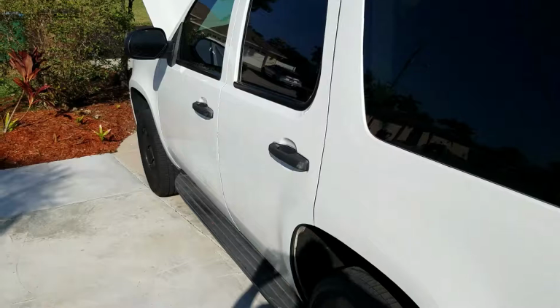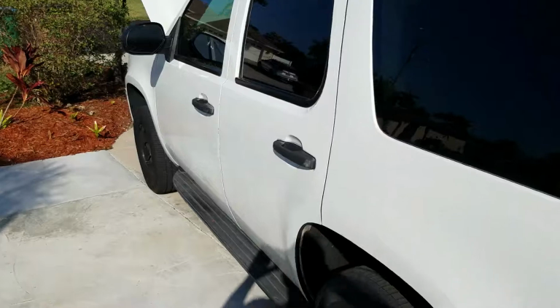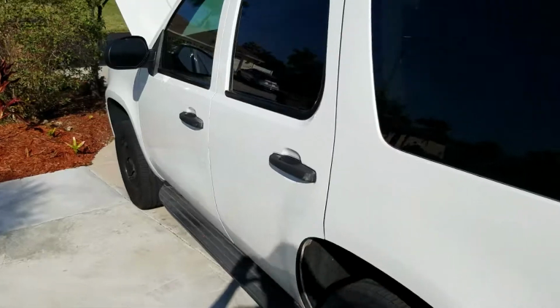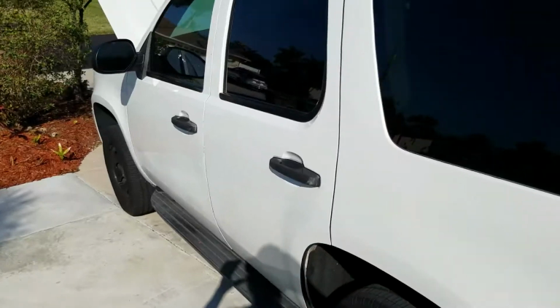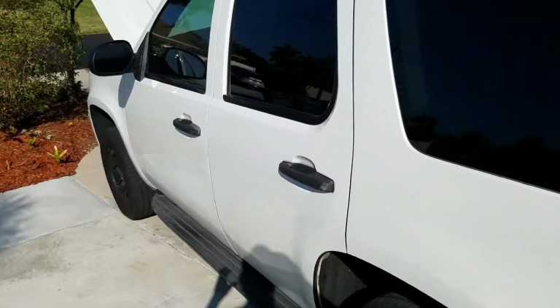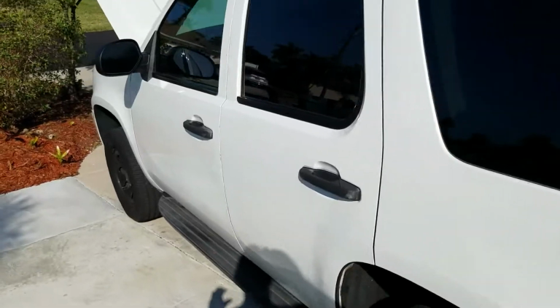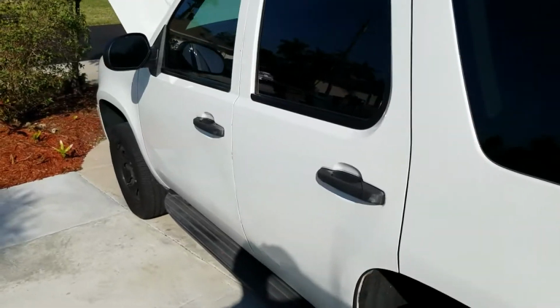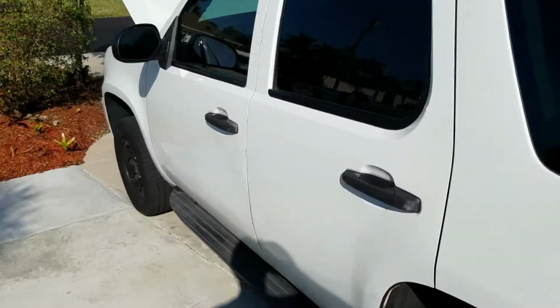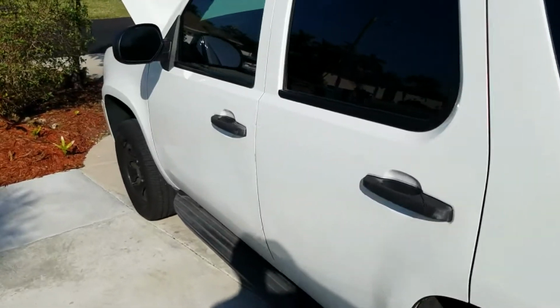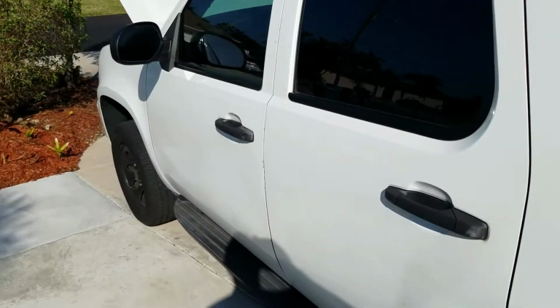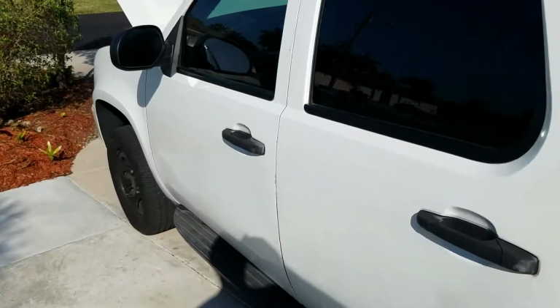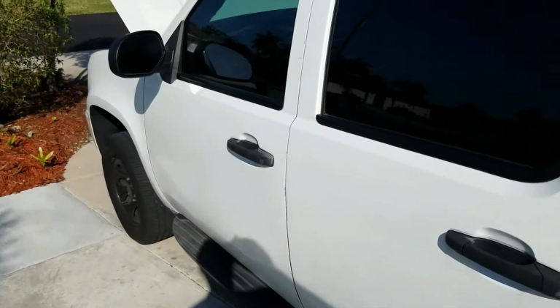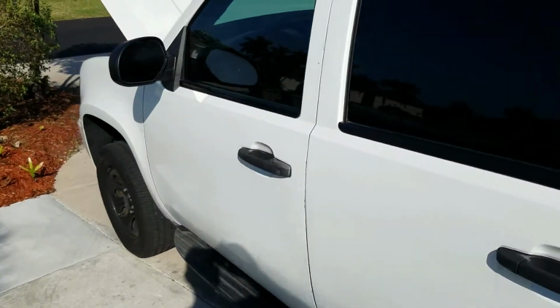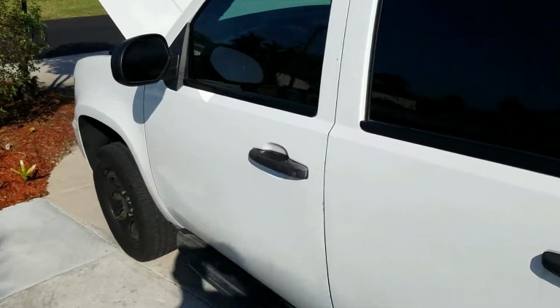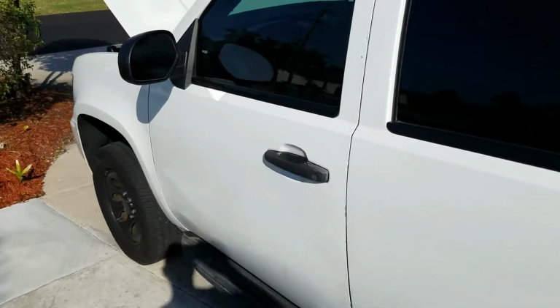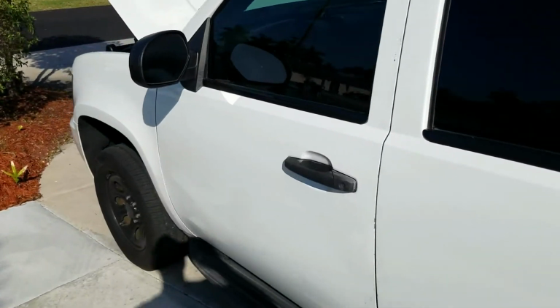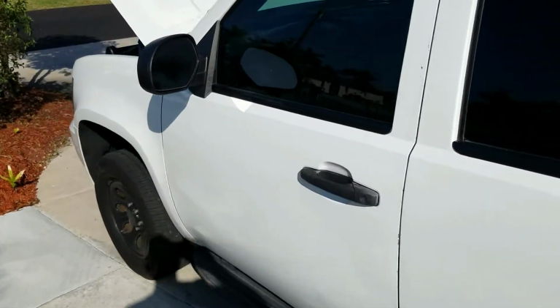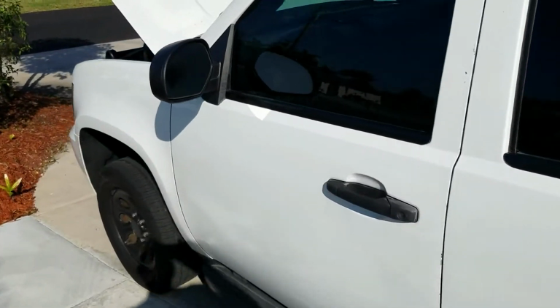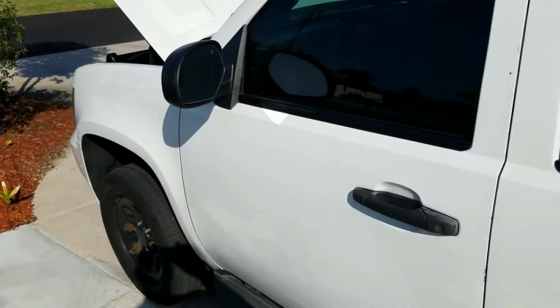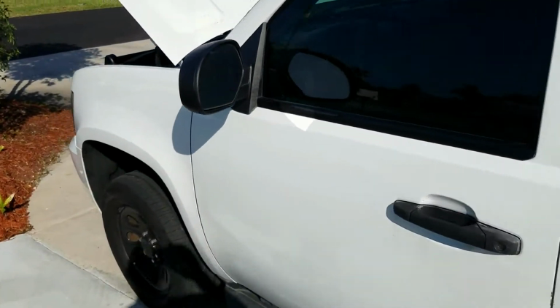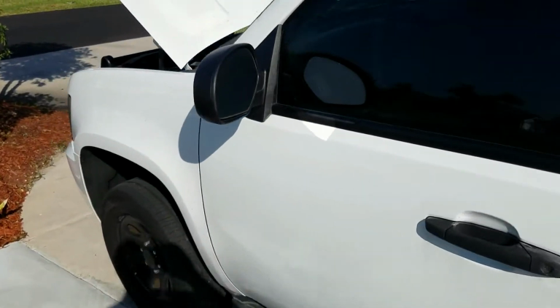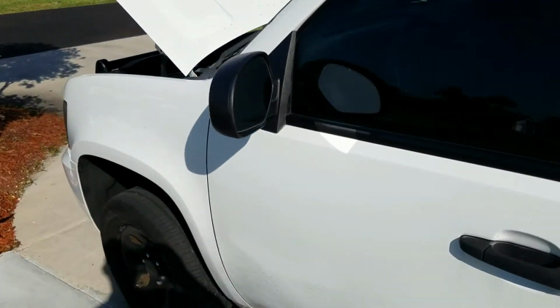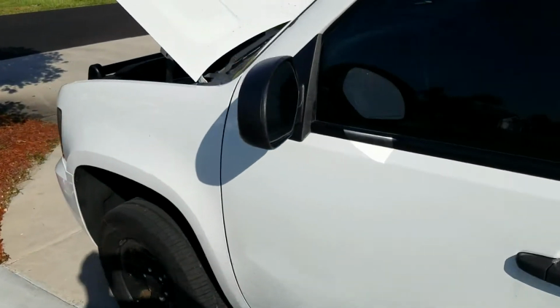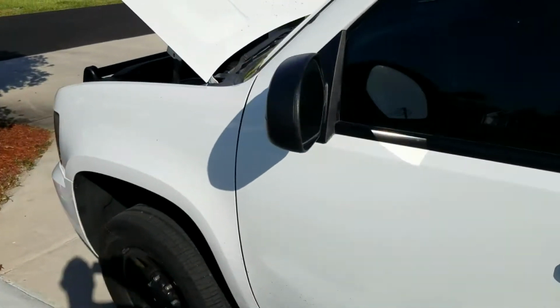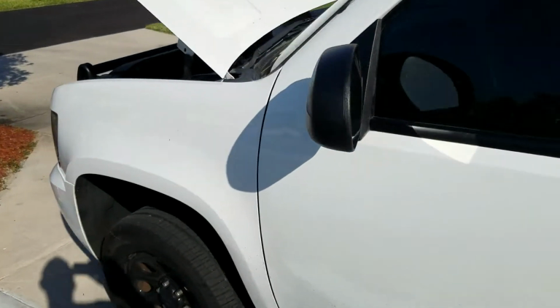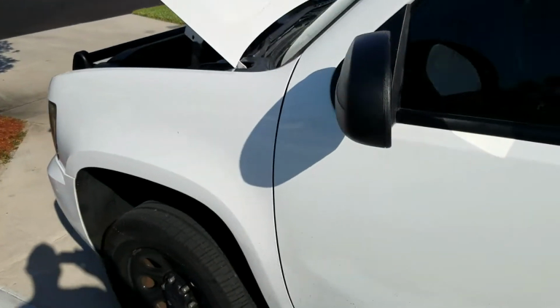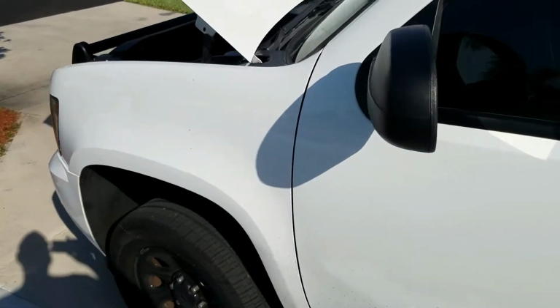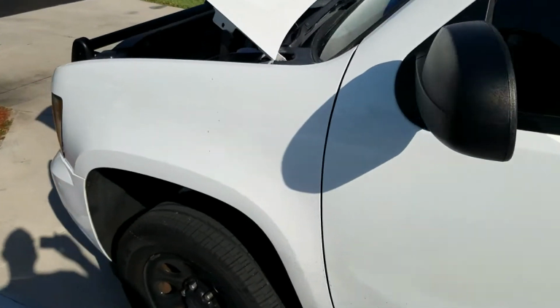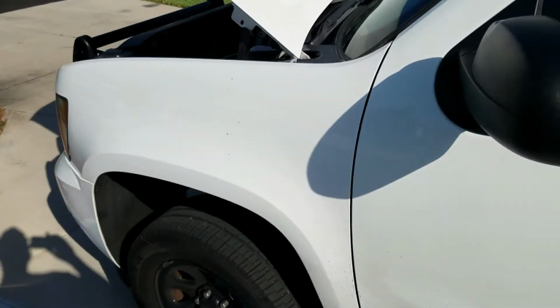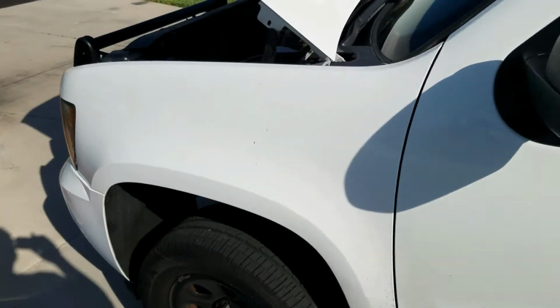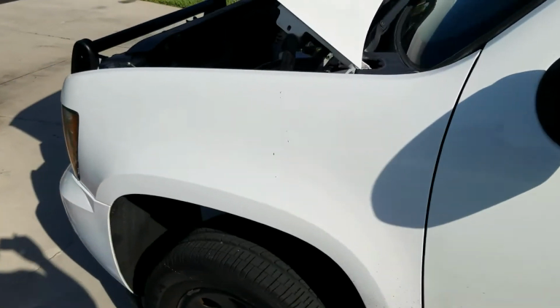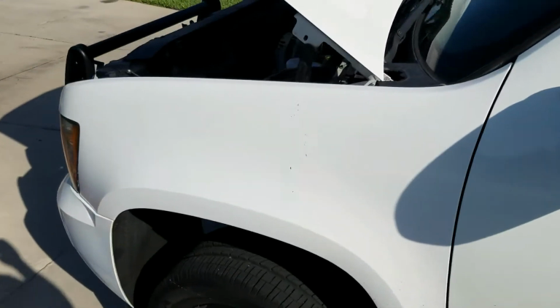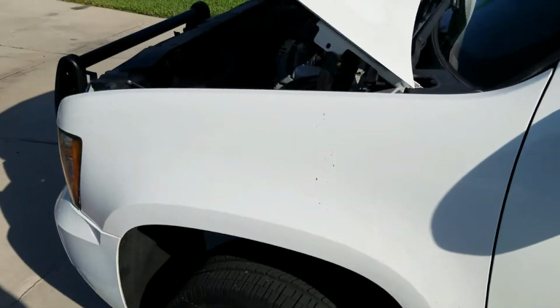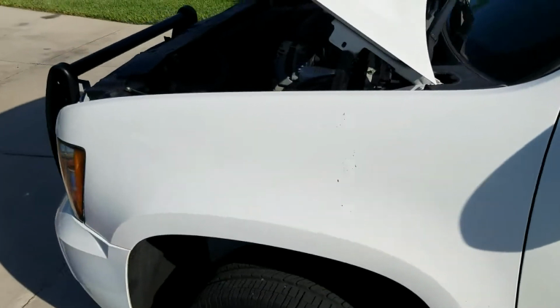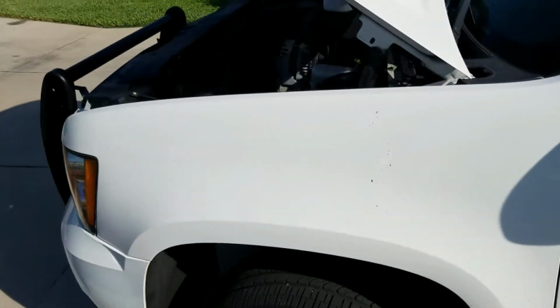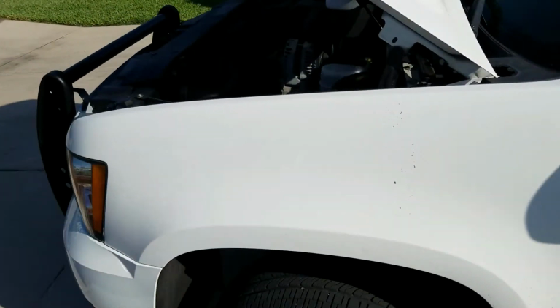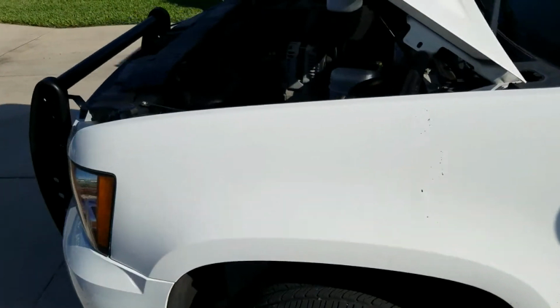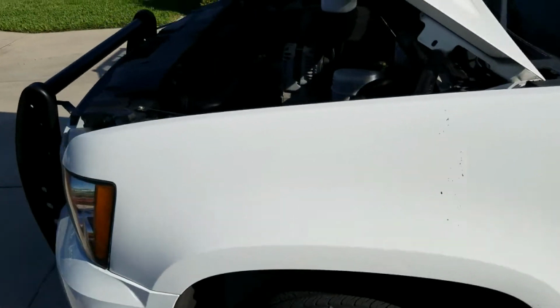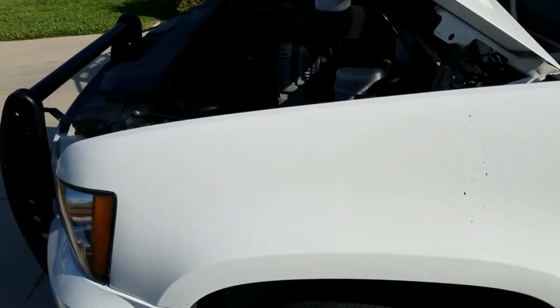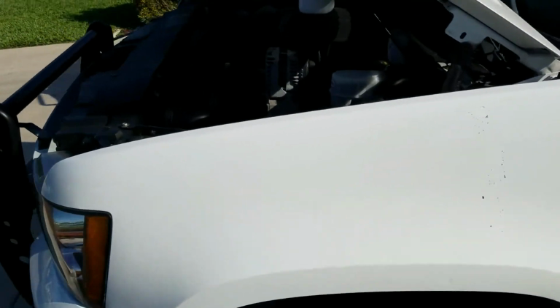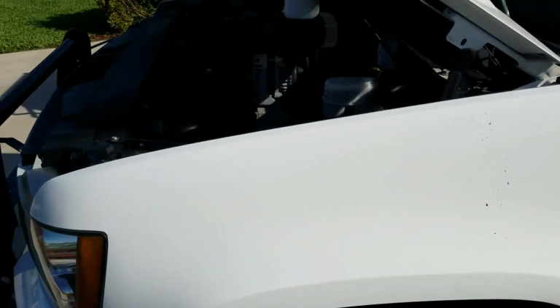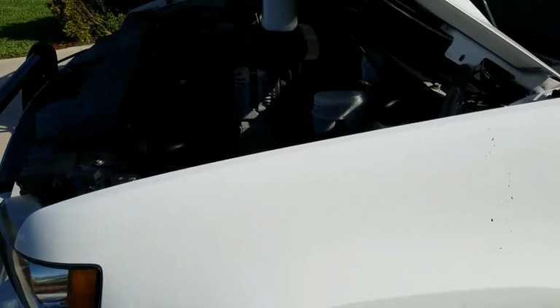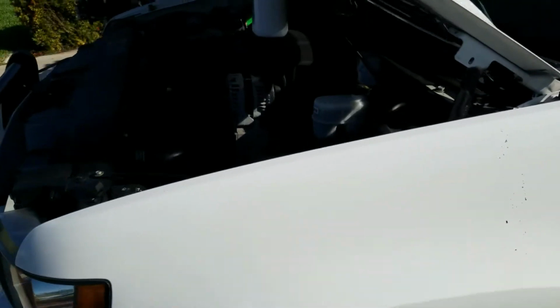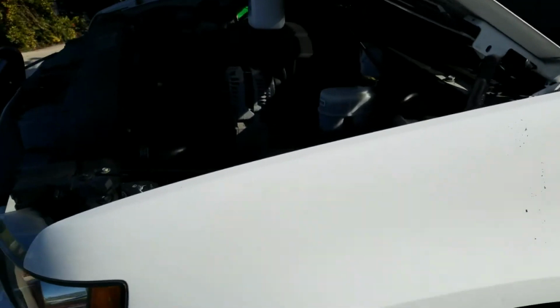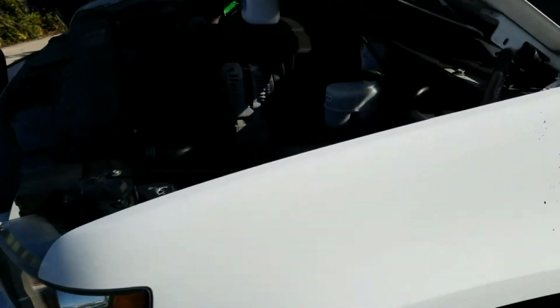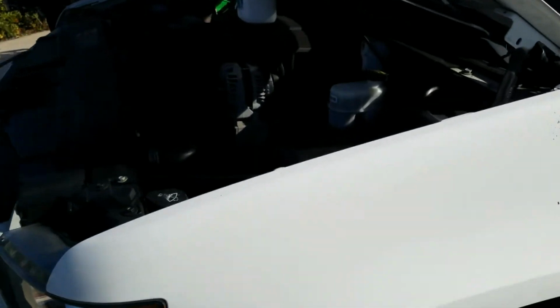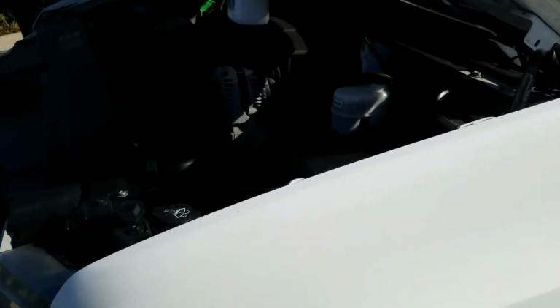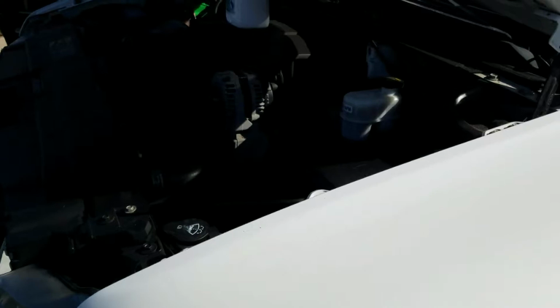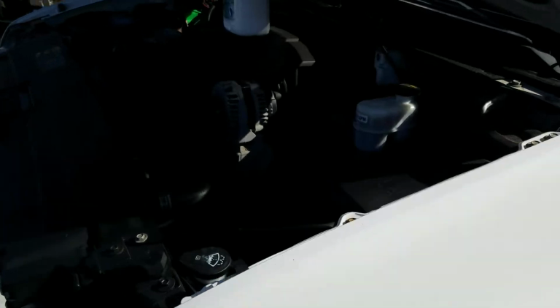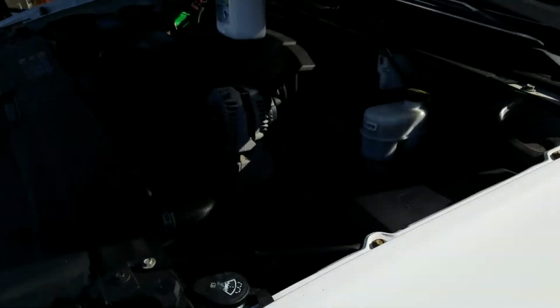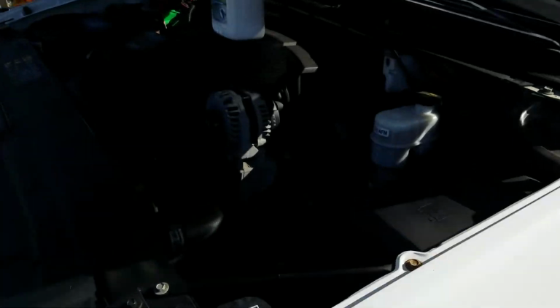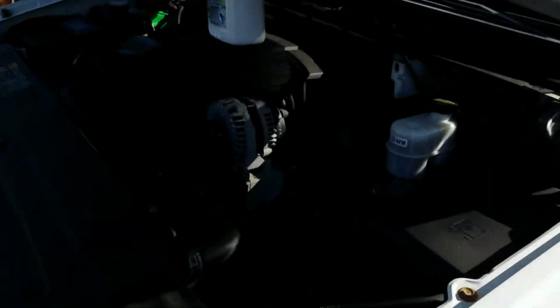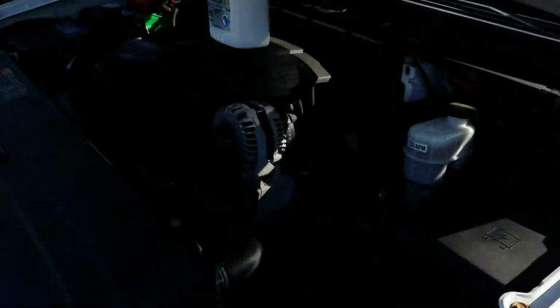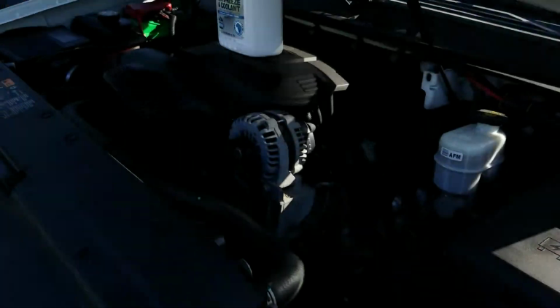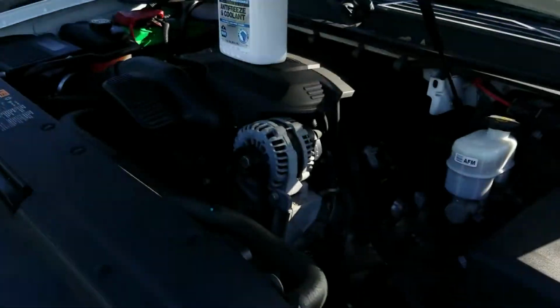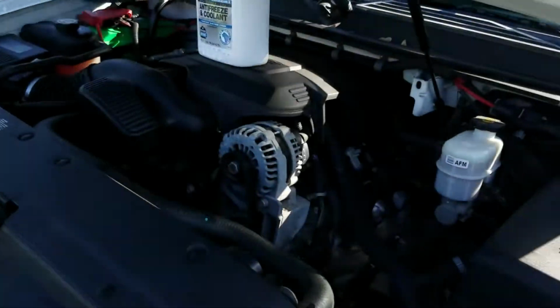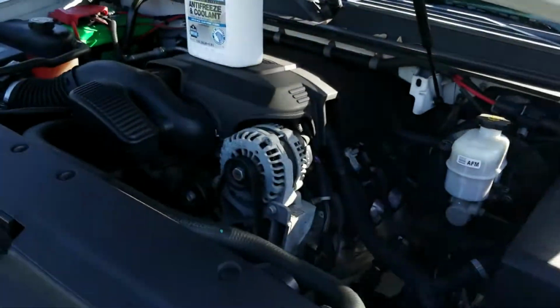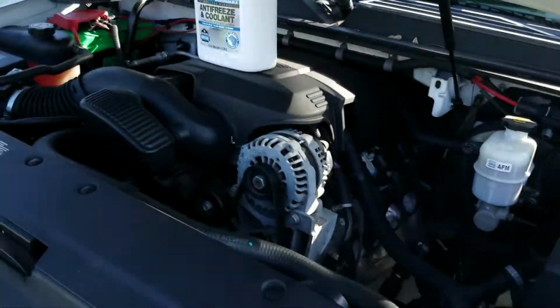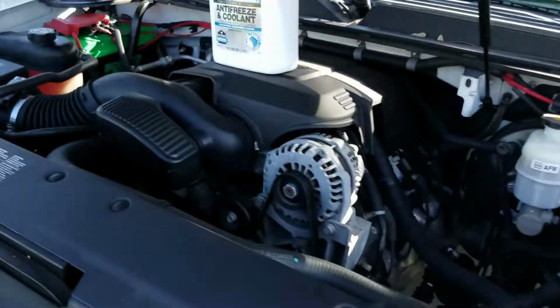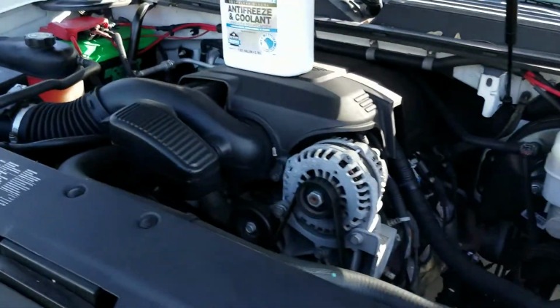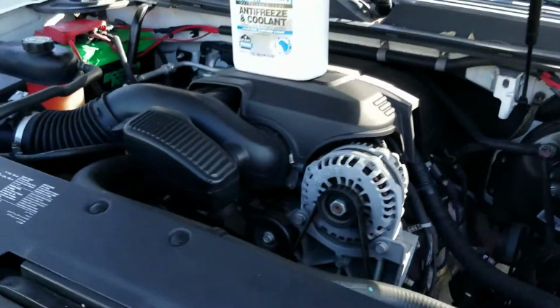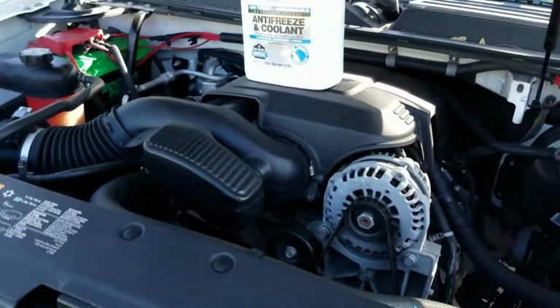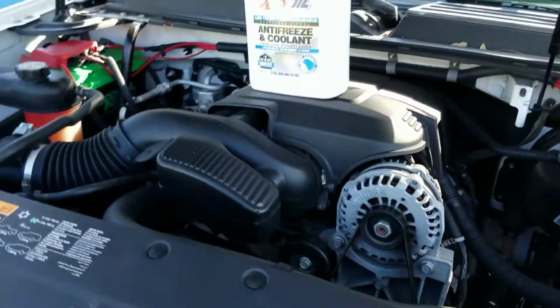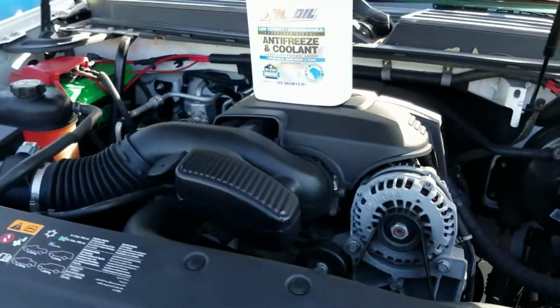Righty, guess what's today? It's Chevy Tahoe PPV day. We're gonna work on an American car today.